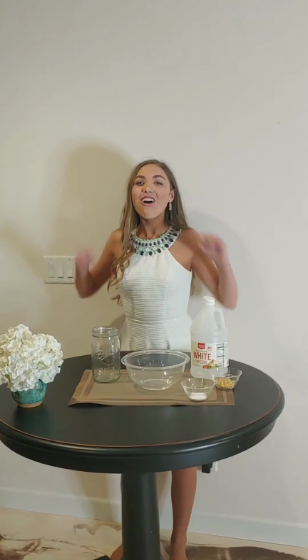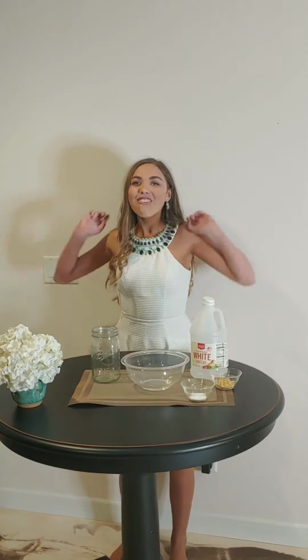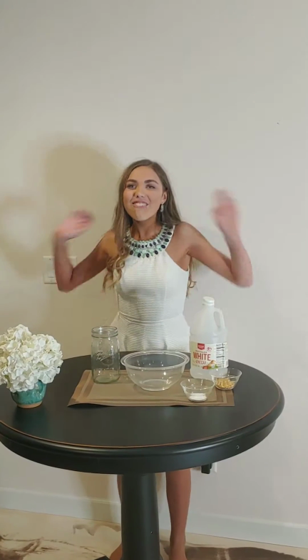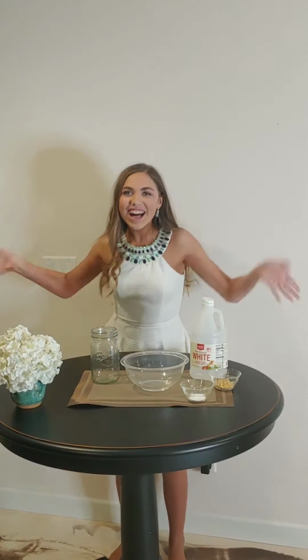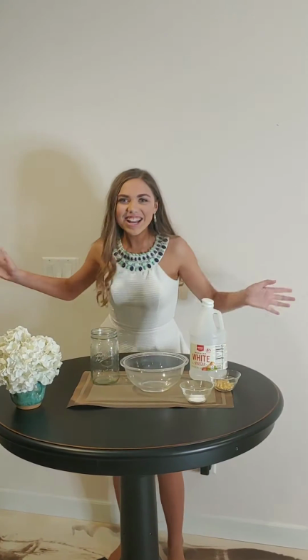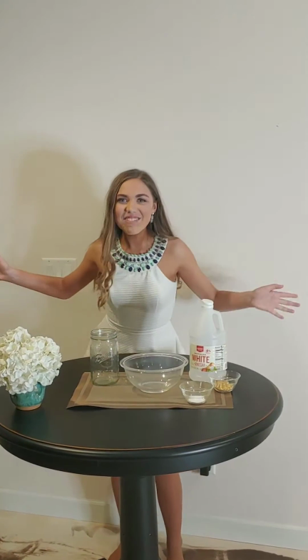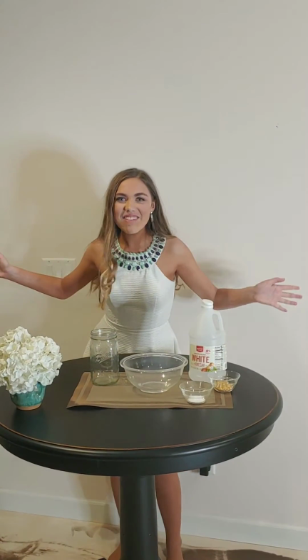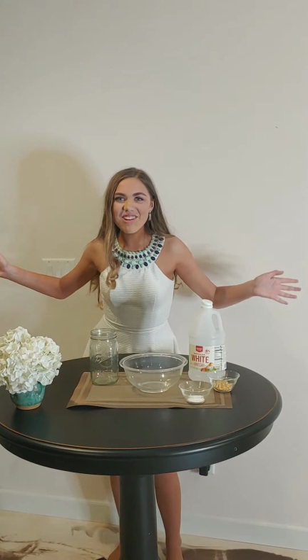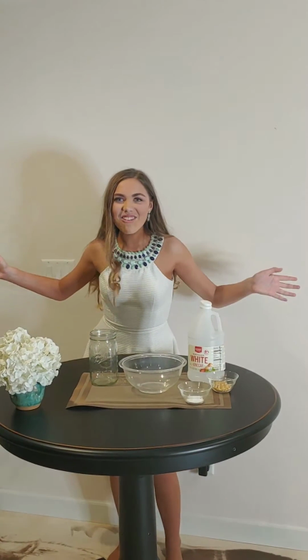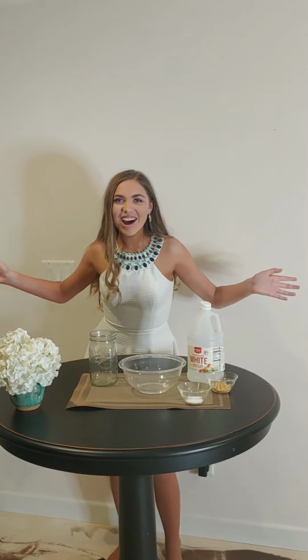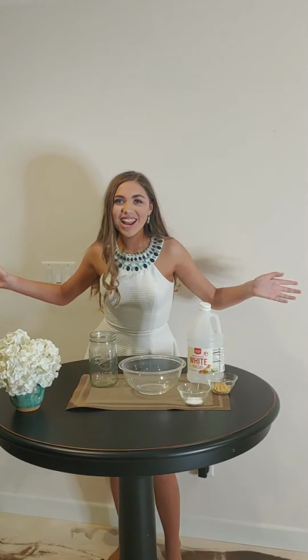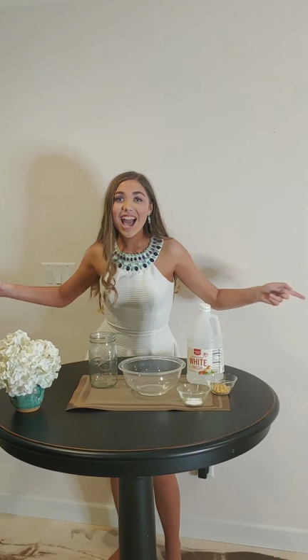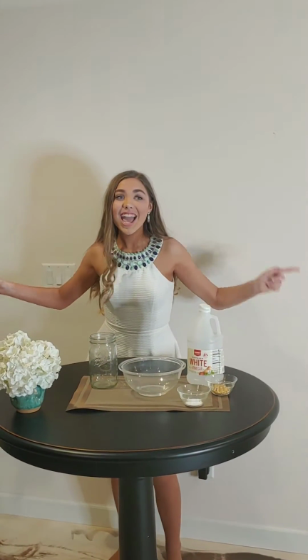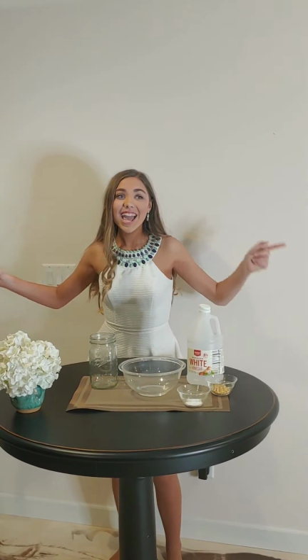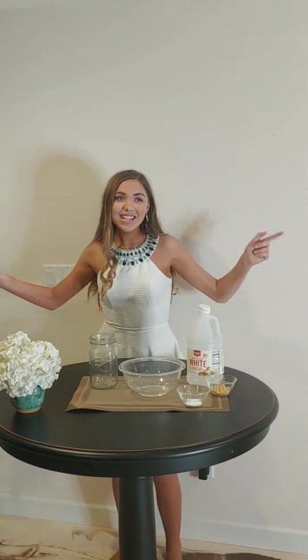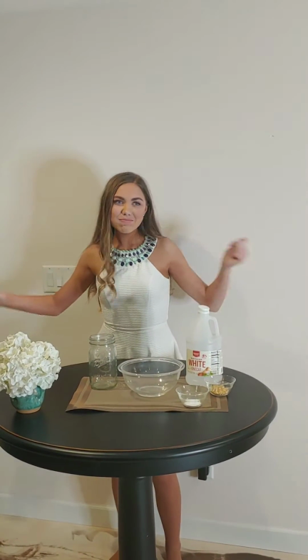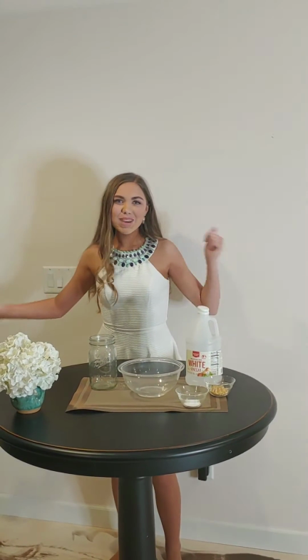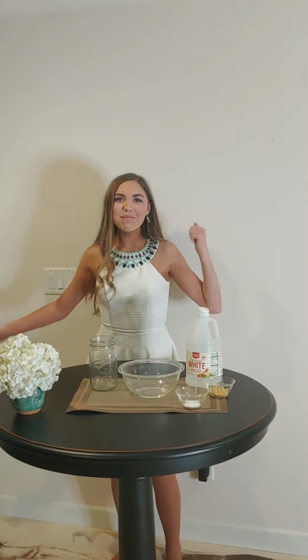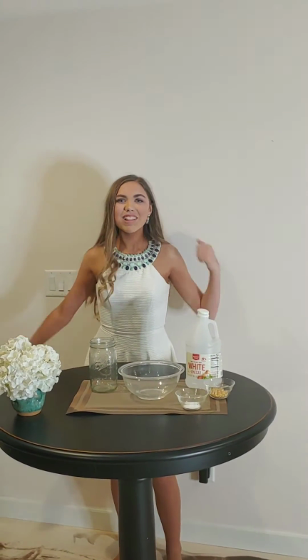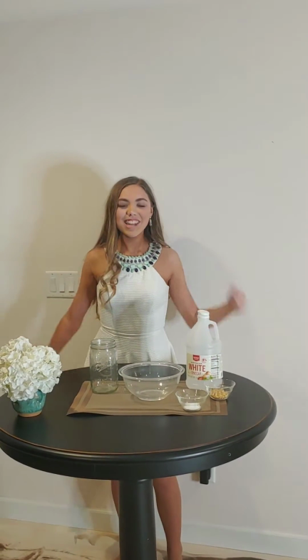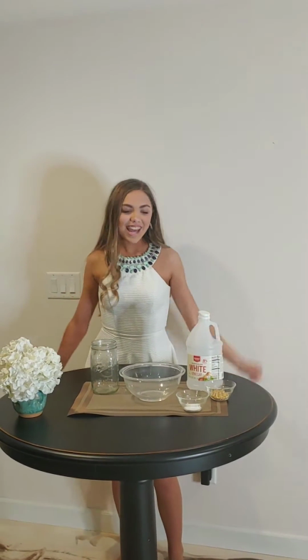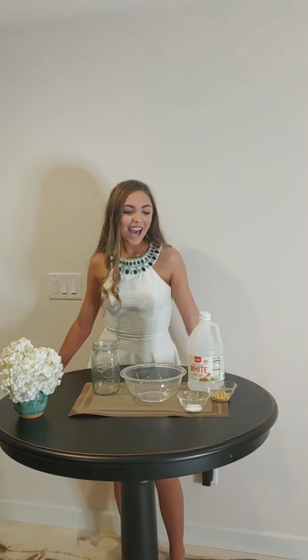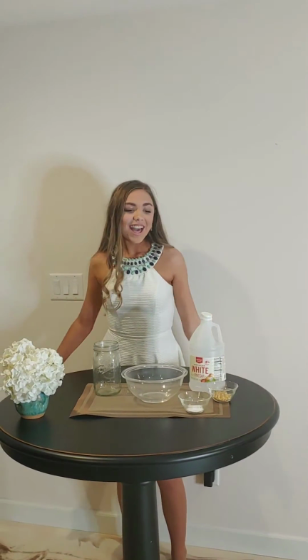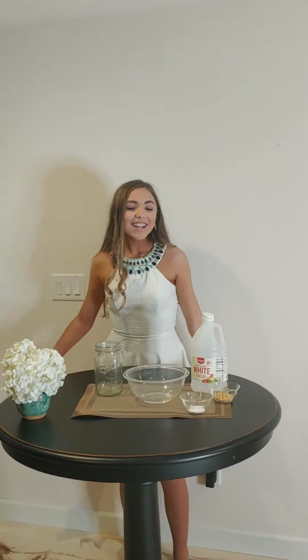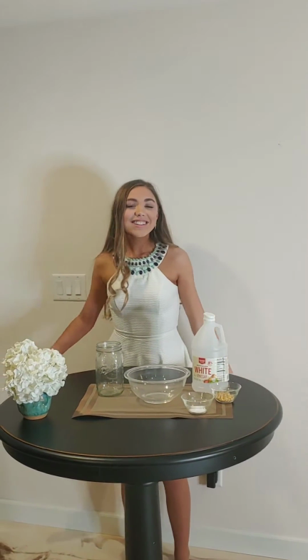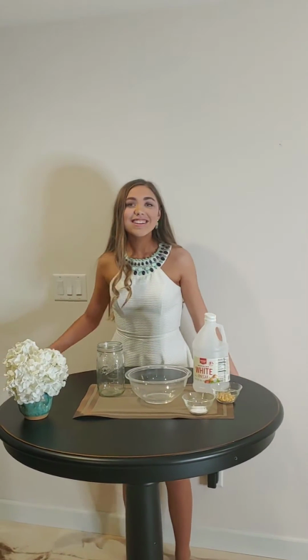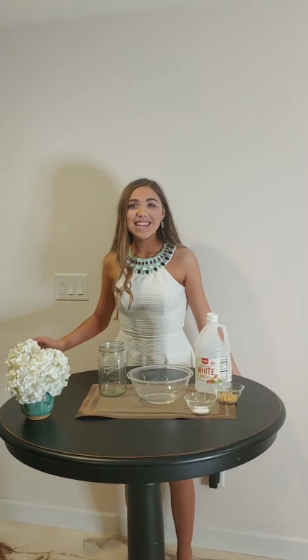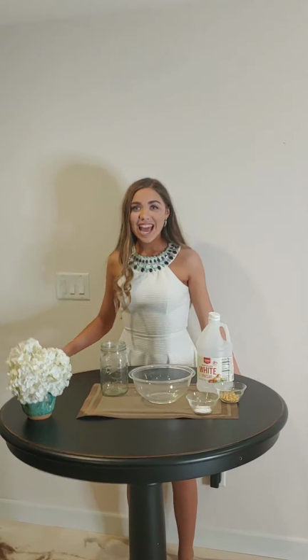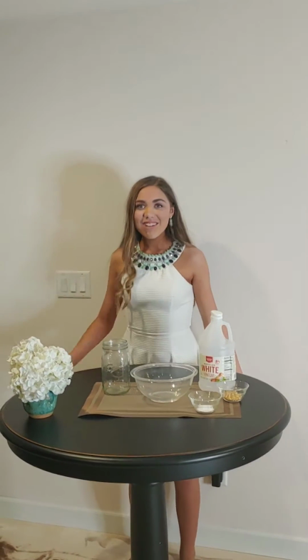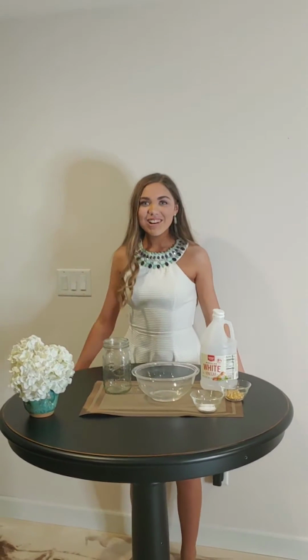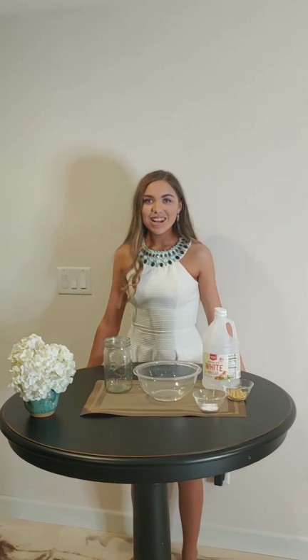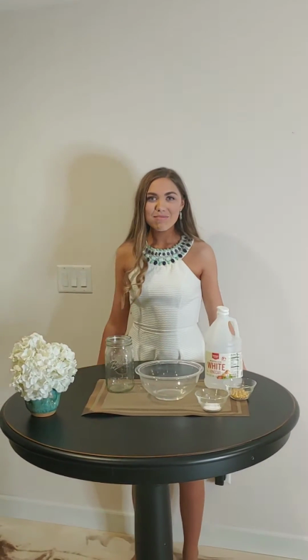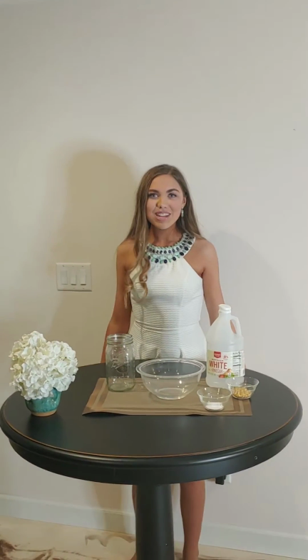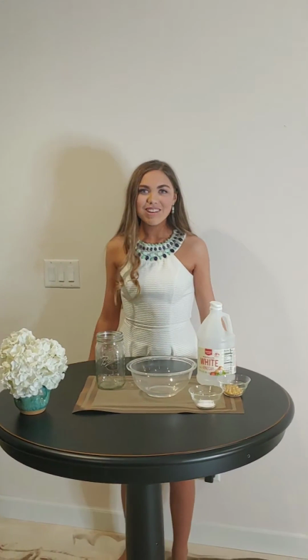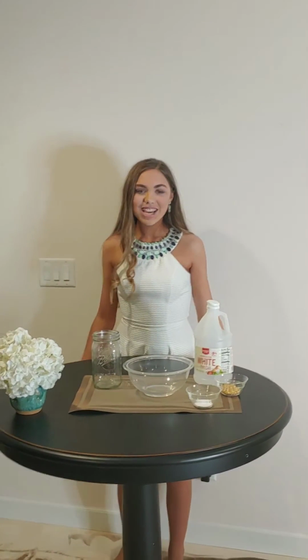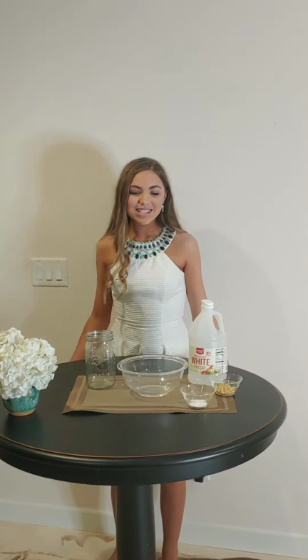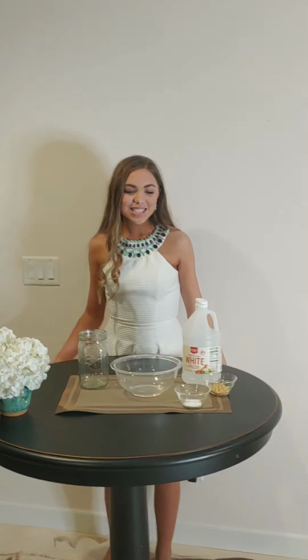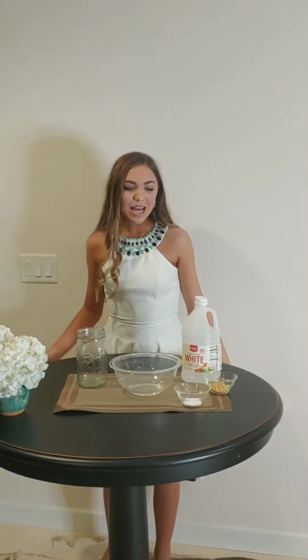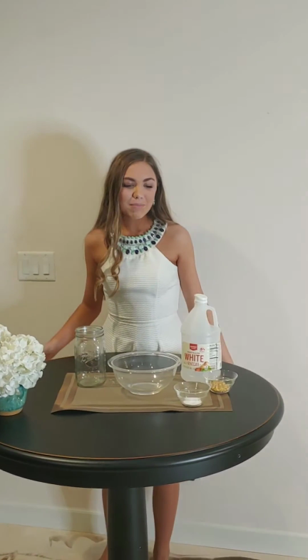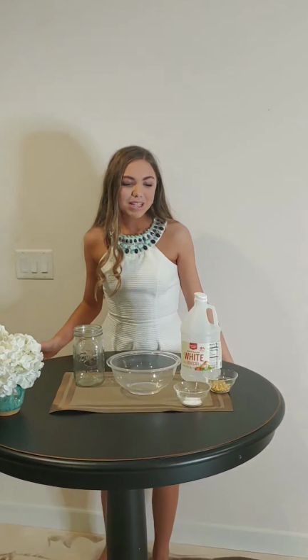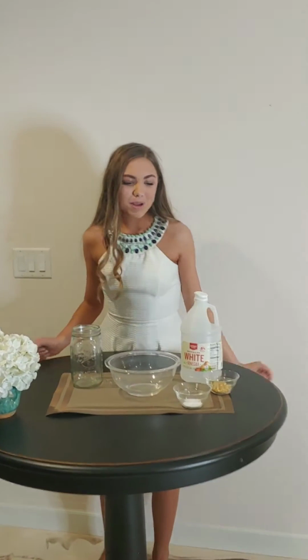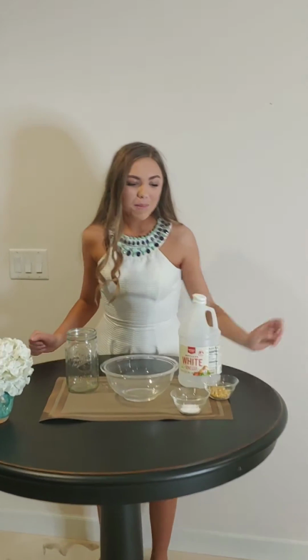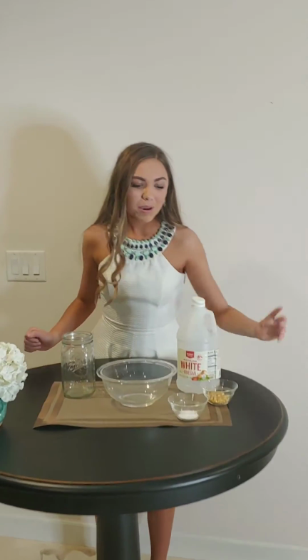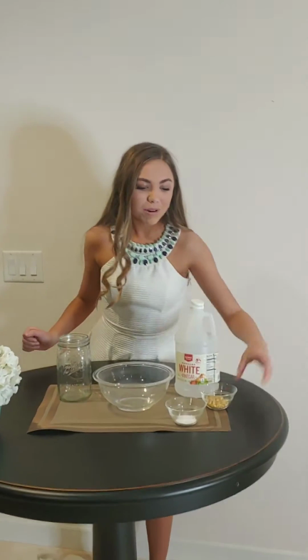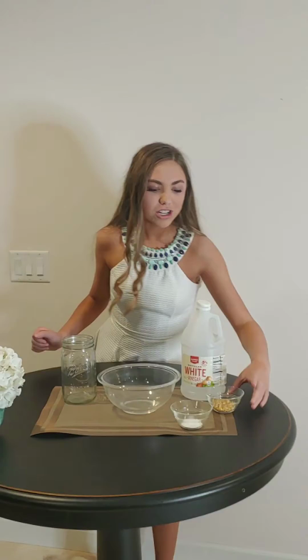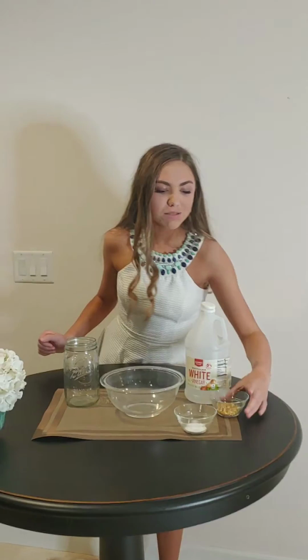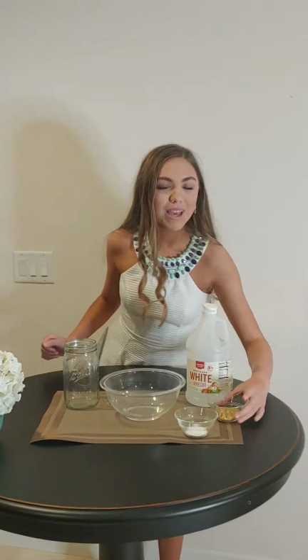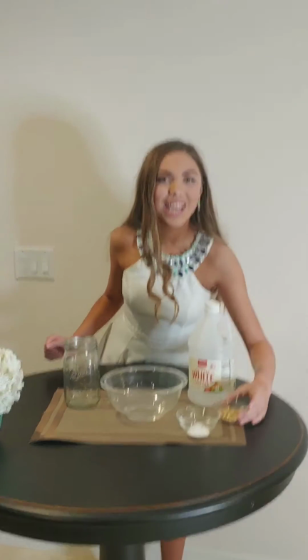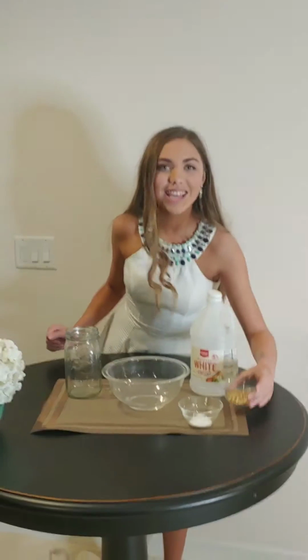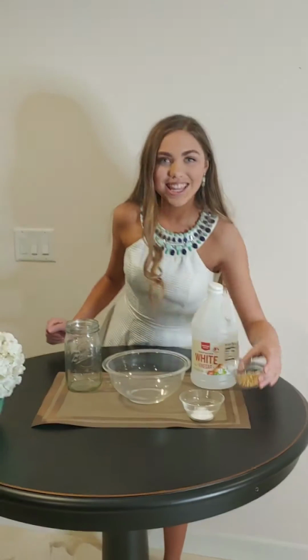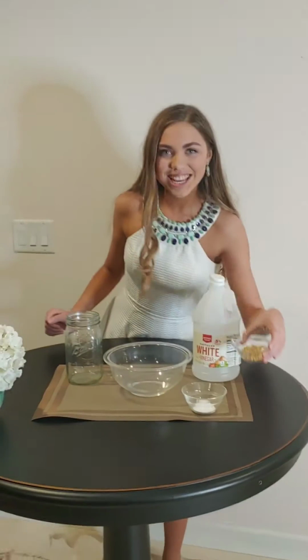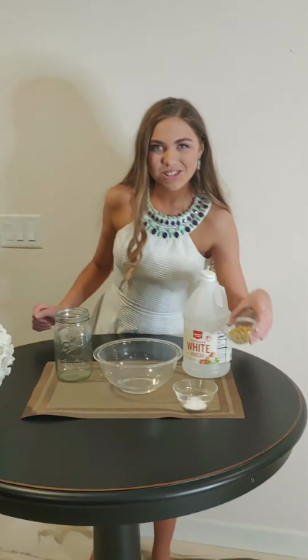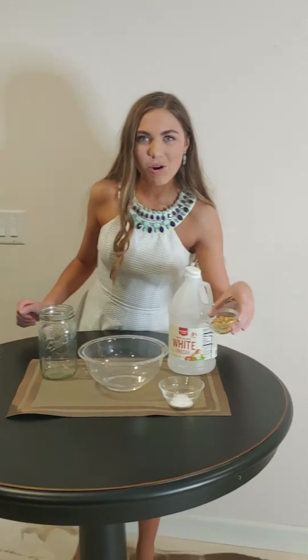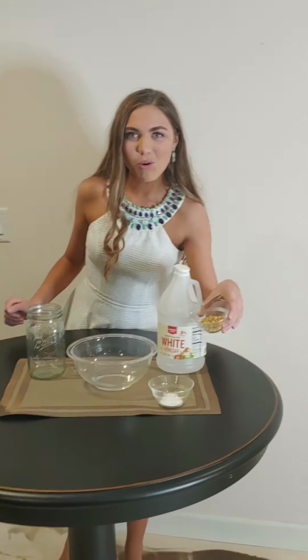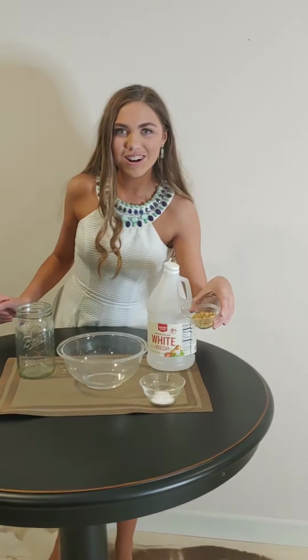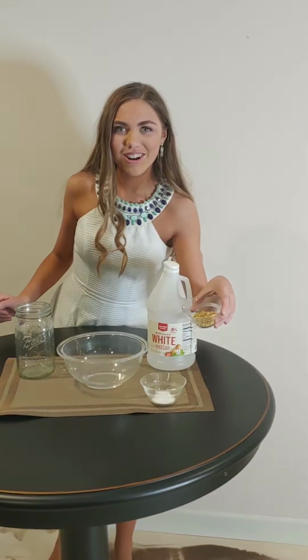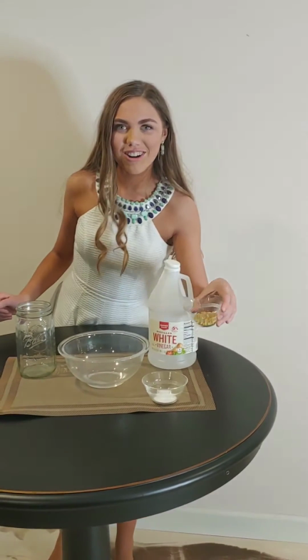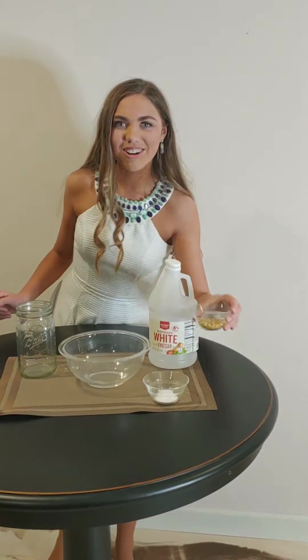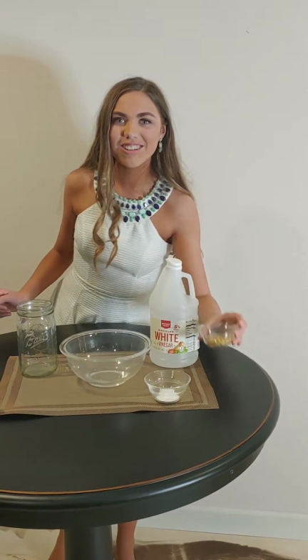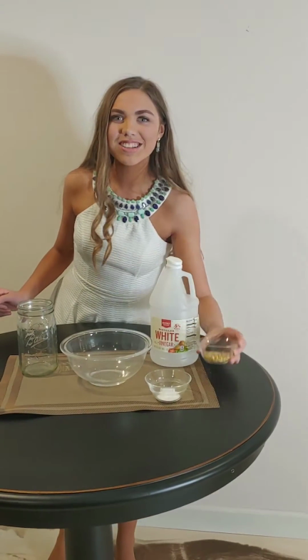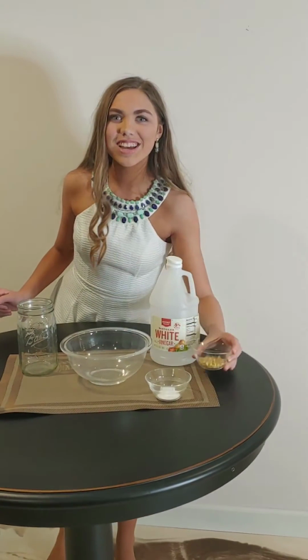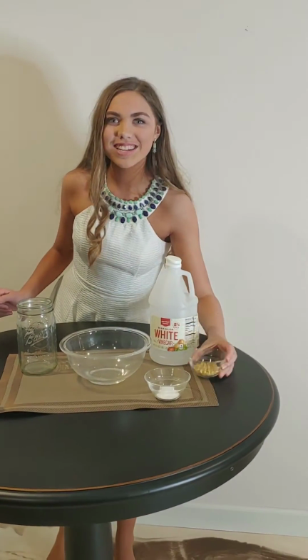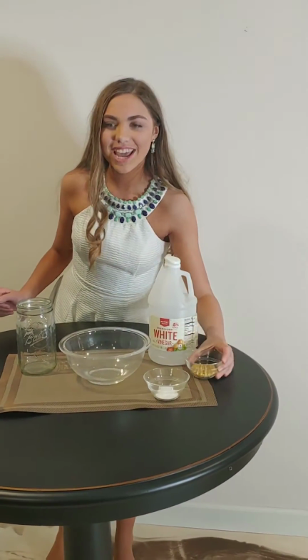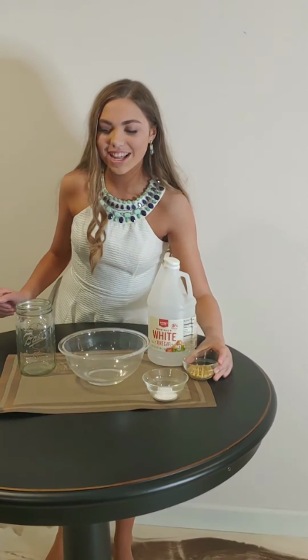Welcome everyone, it's me Melinda. Today we're going to be doing a STEM experiment which is making these corn curls dance.